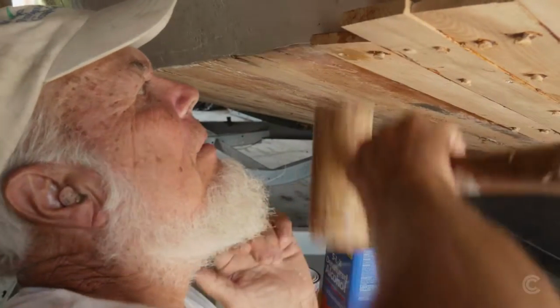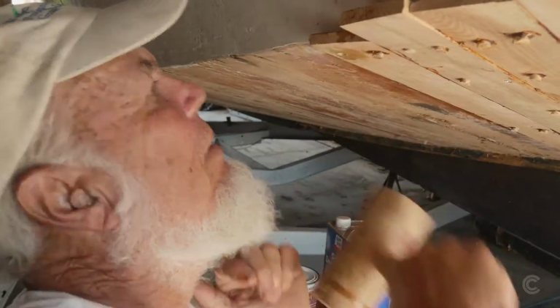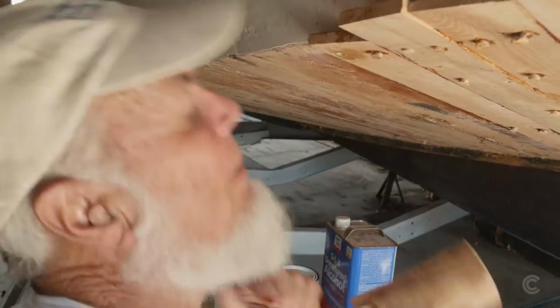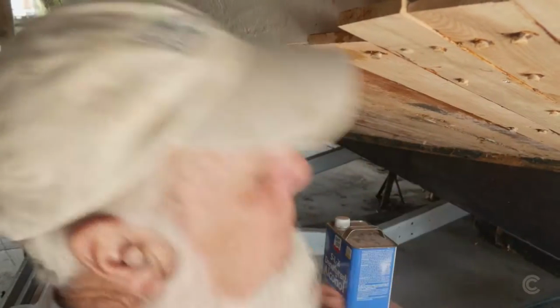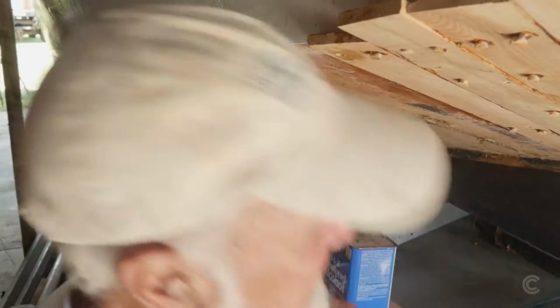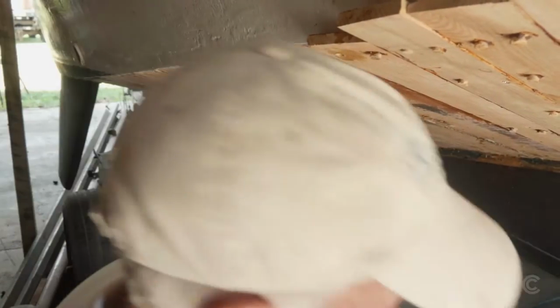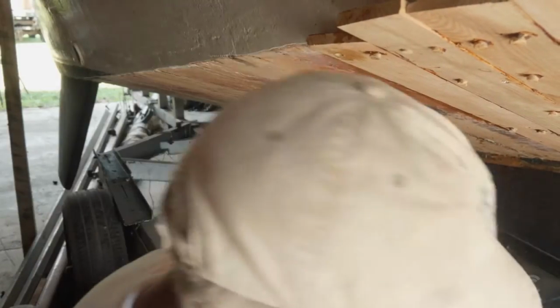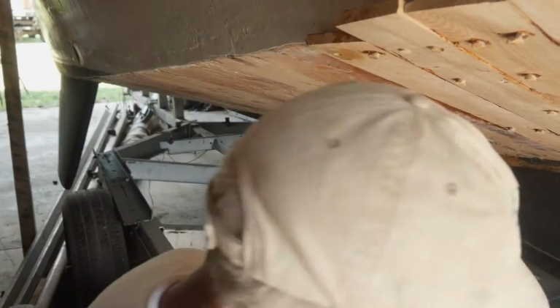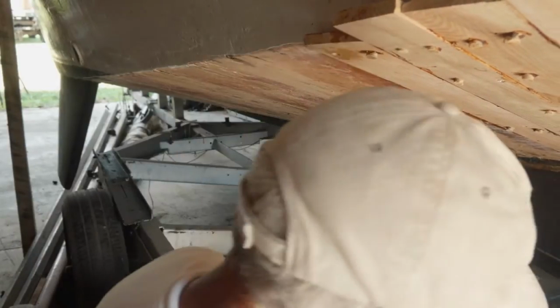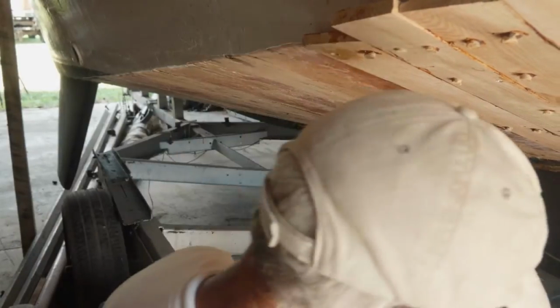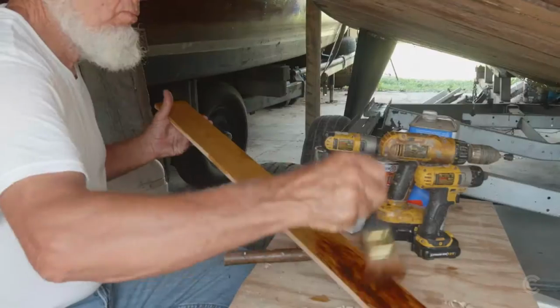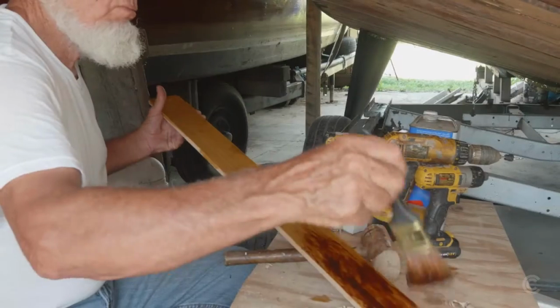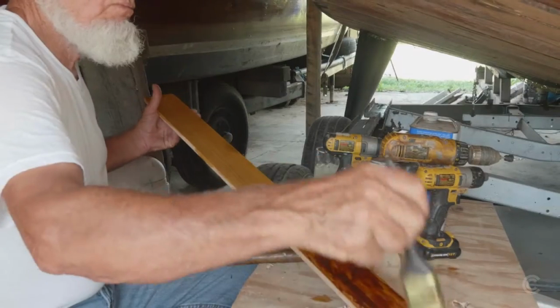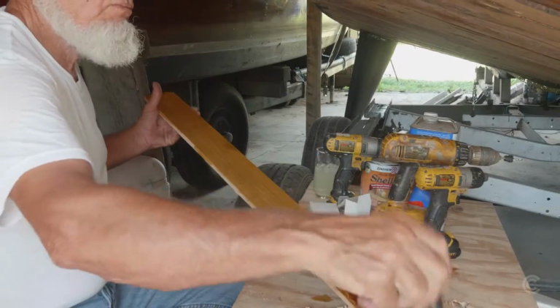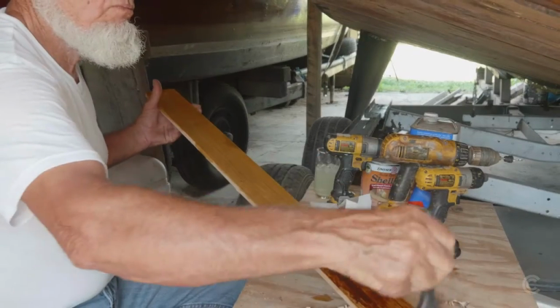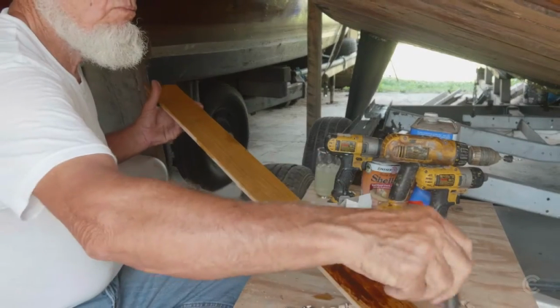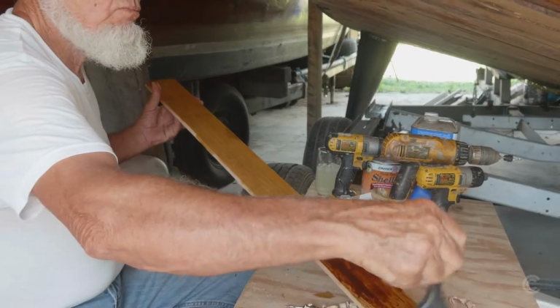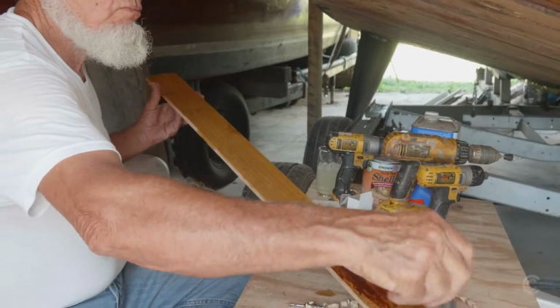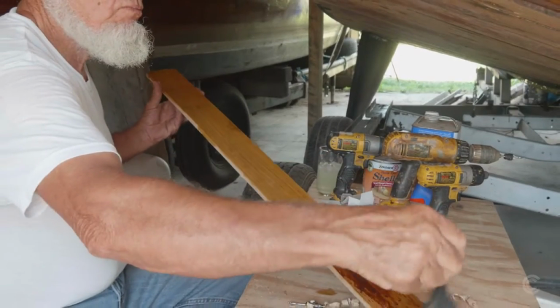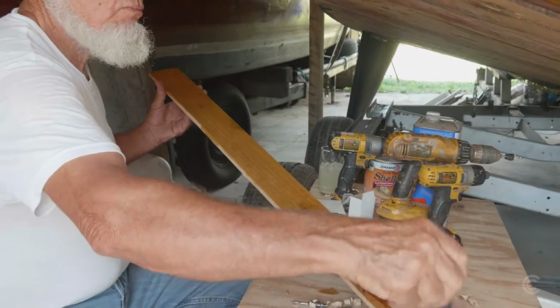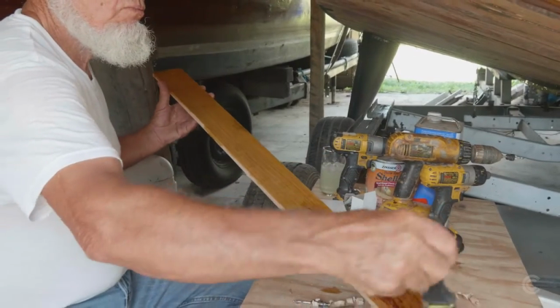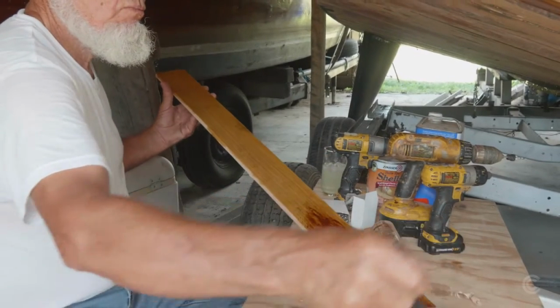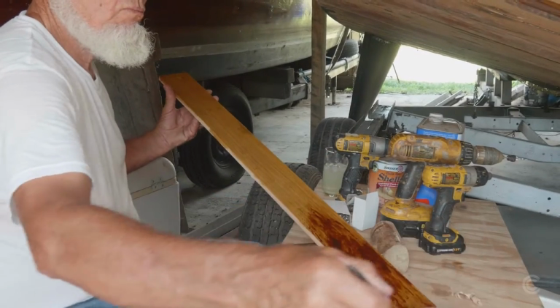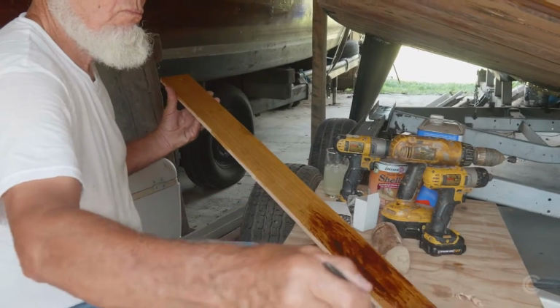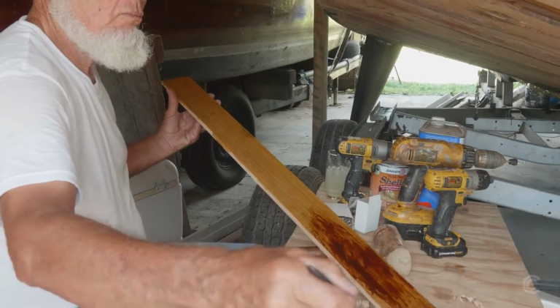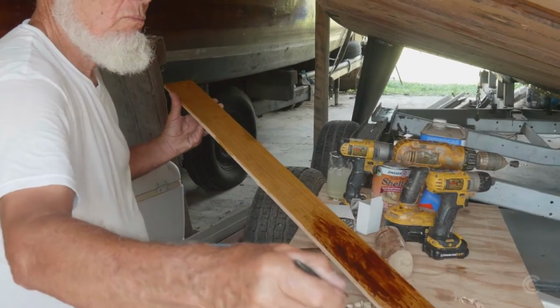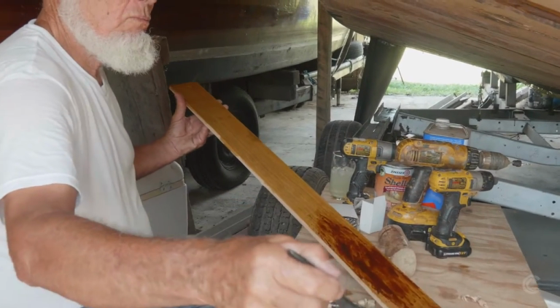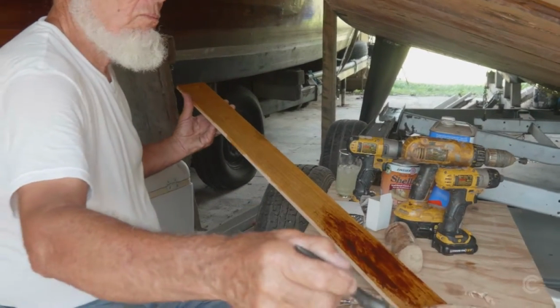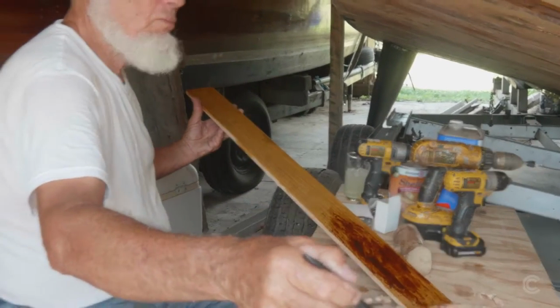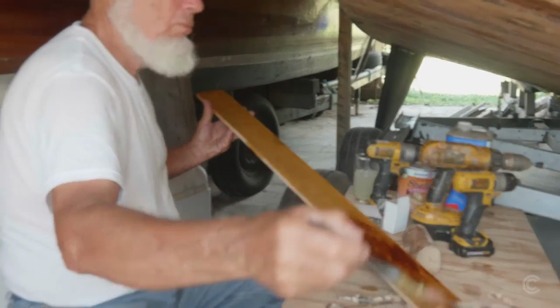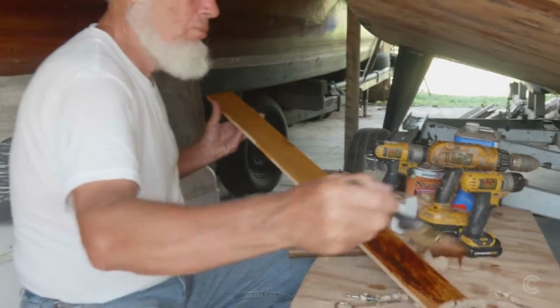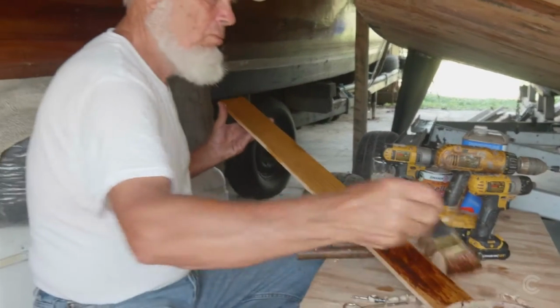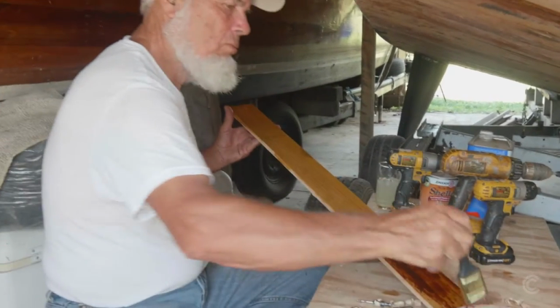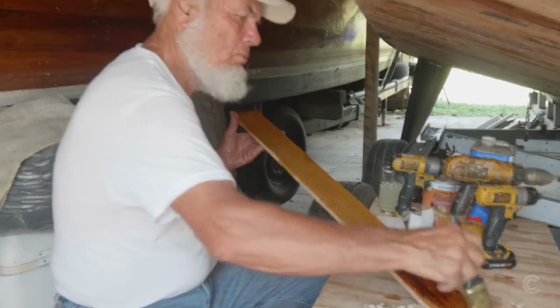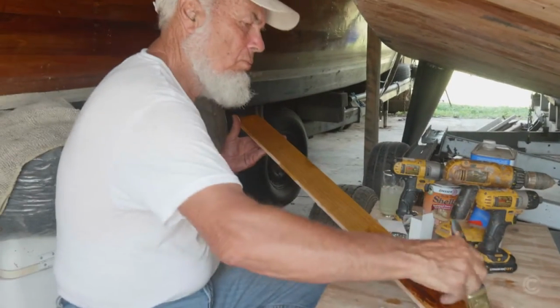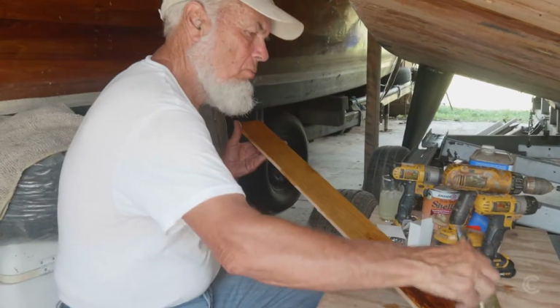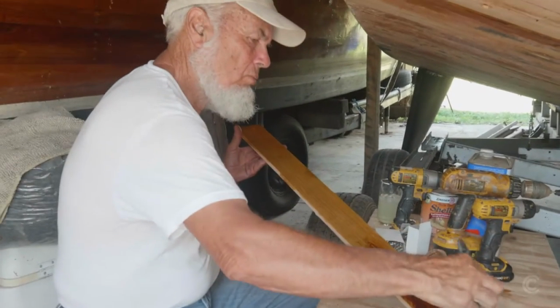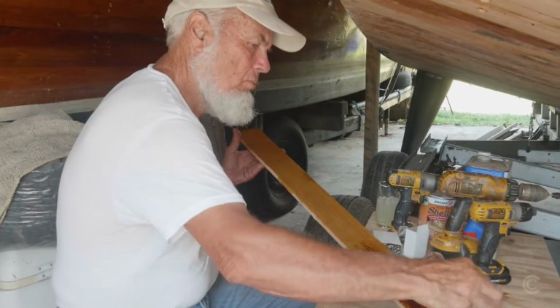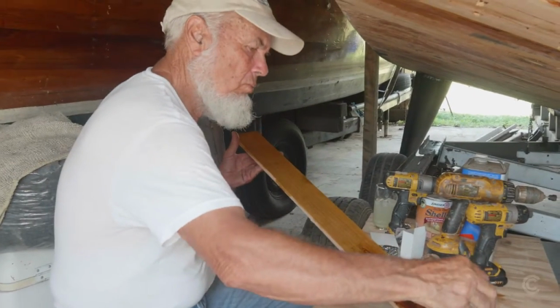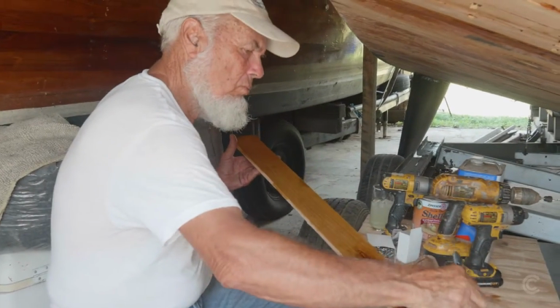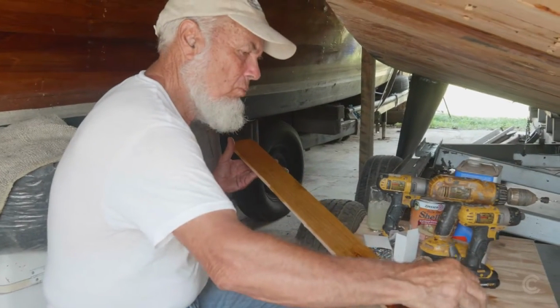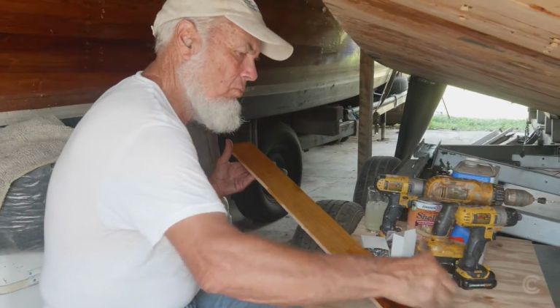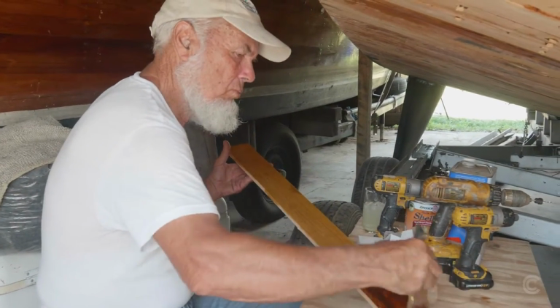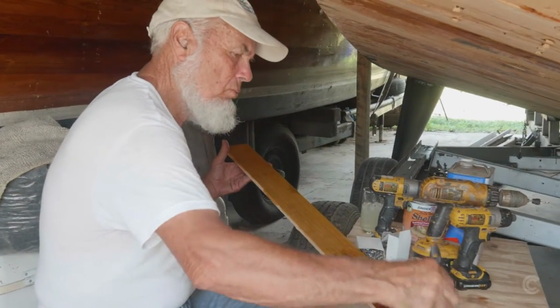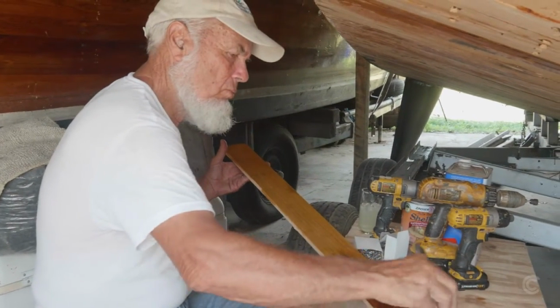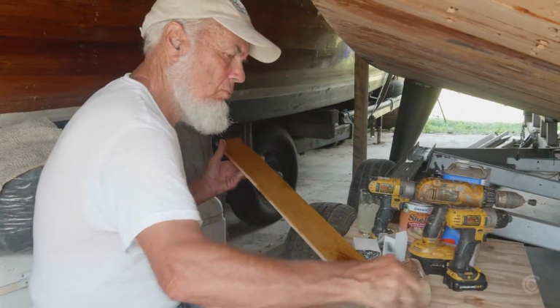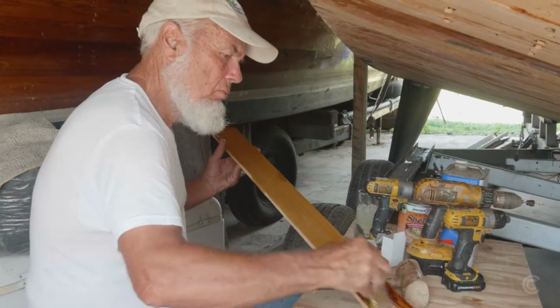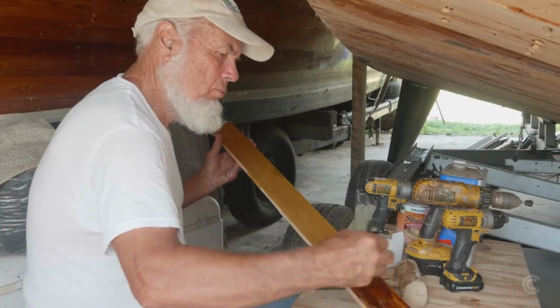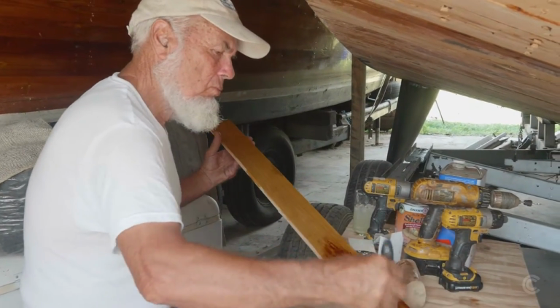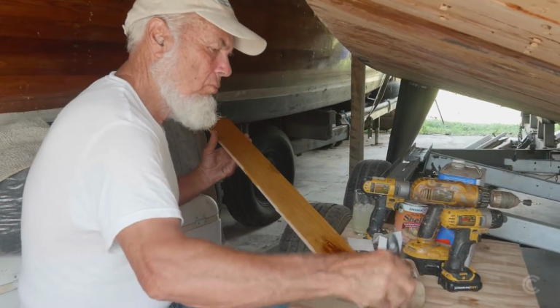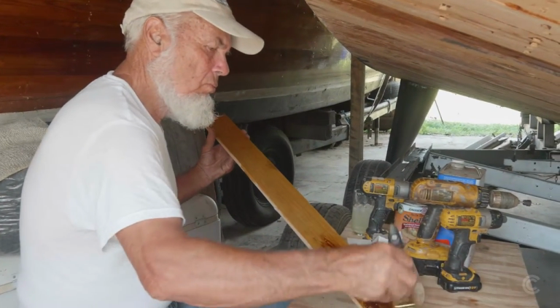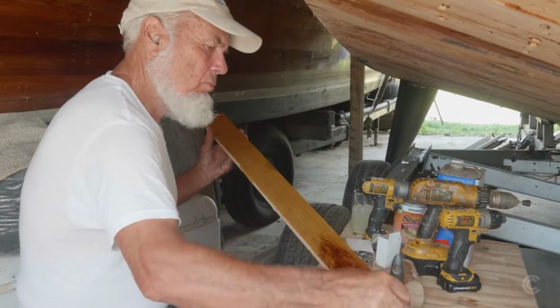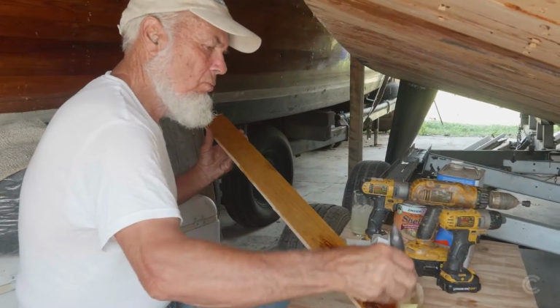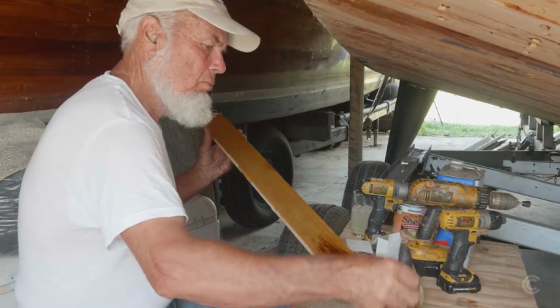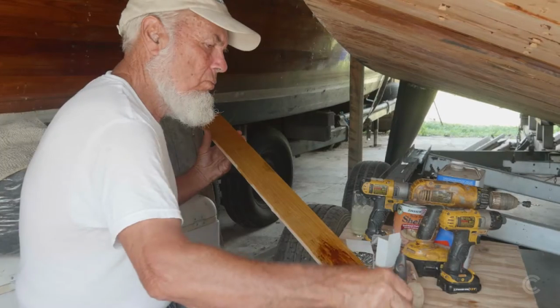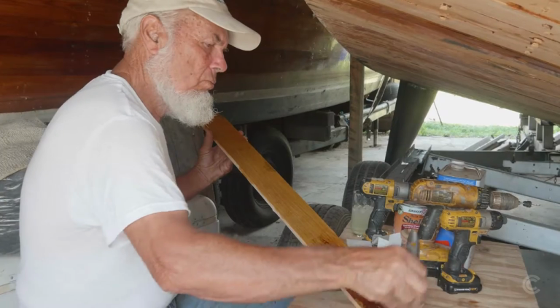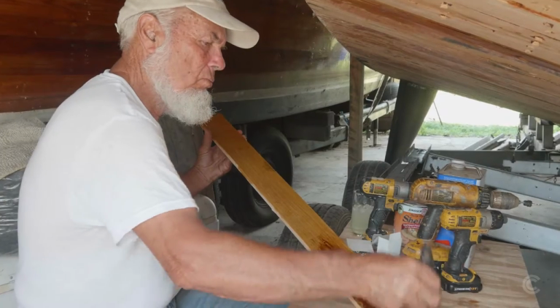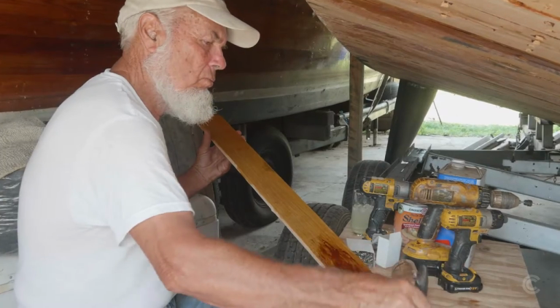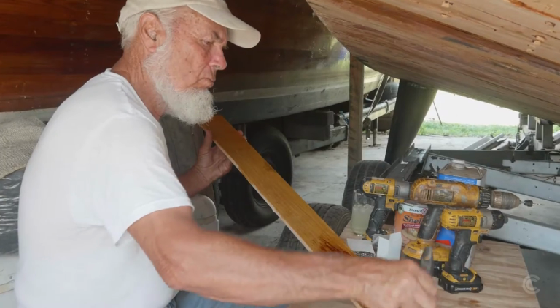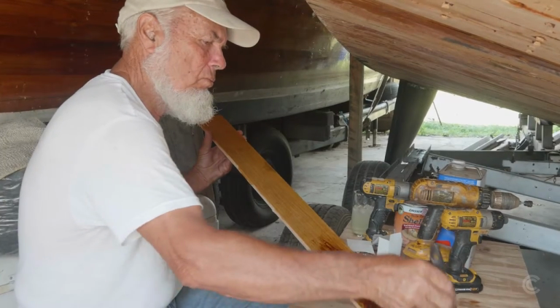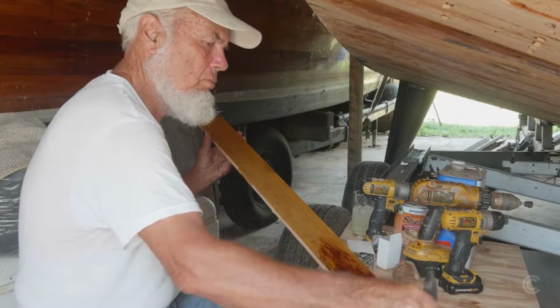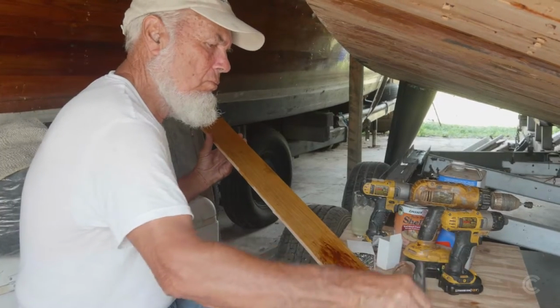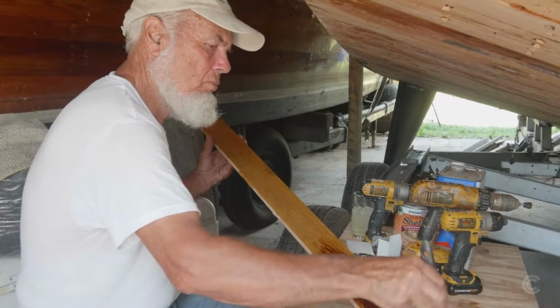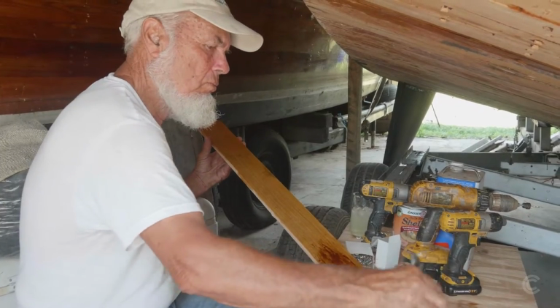Re-planking that with some ash, and instead of epoxy I'm using shellac. It's the old way of doing it. I like doing things the old way.